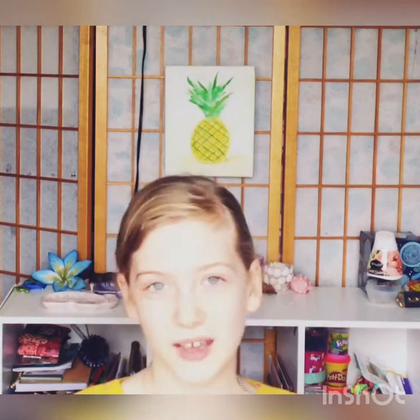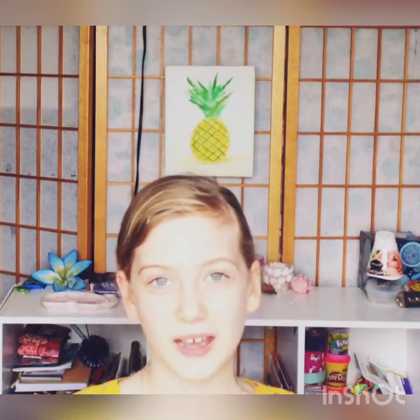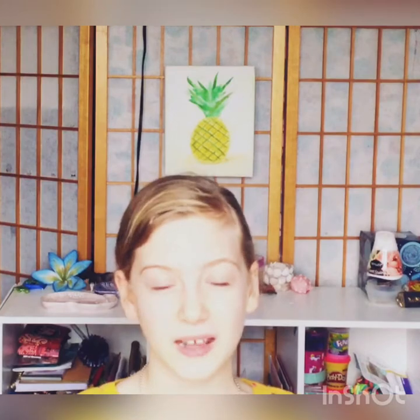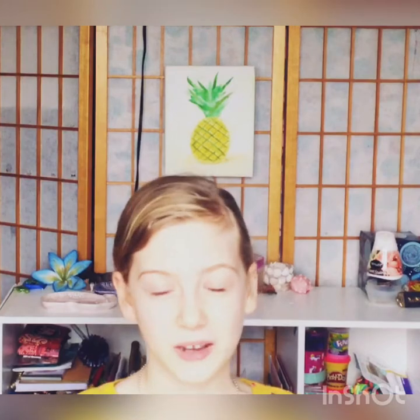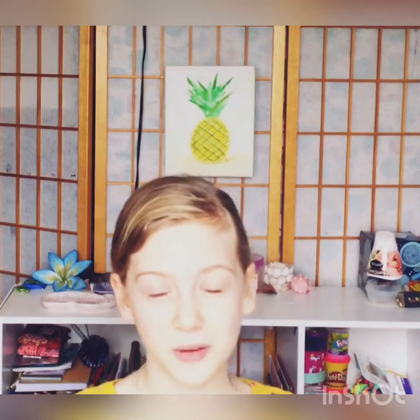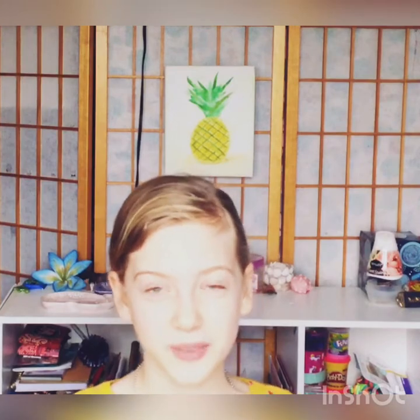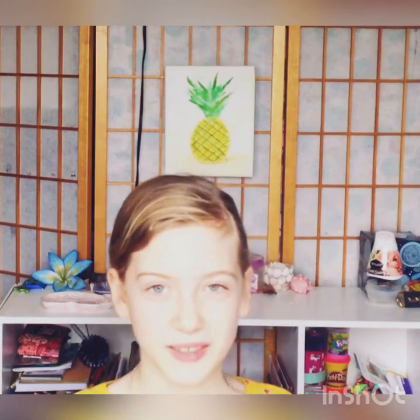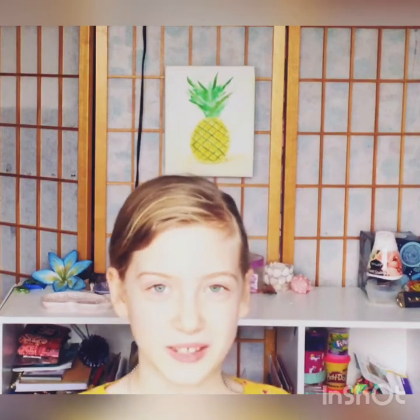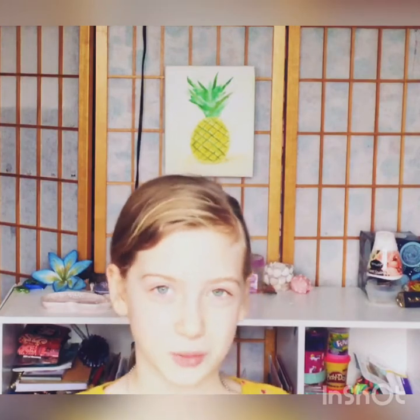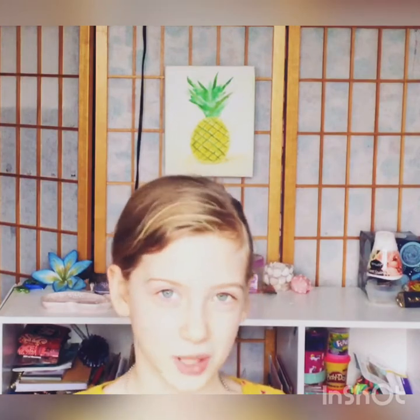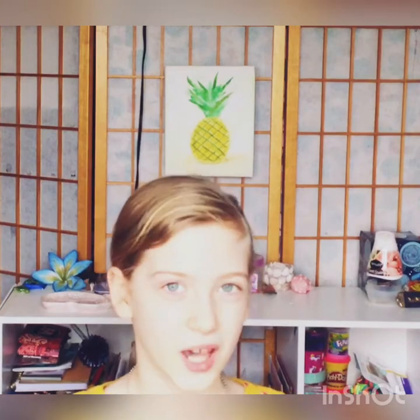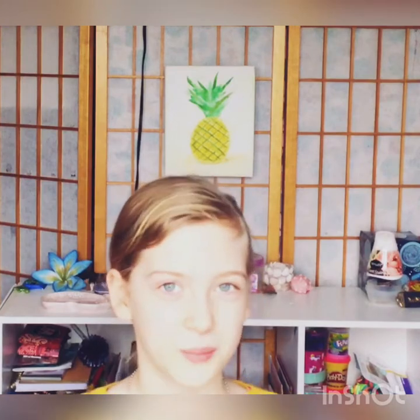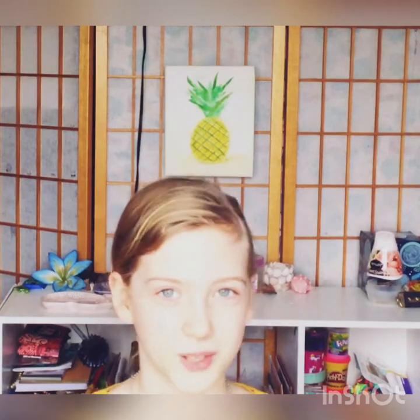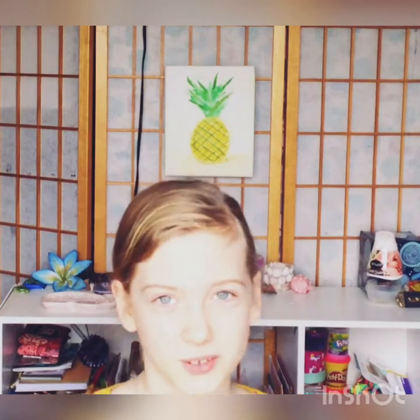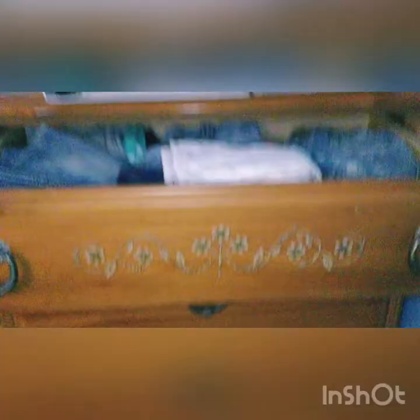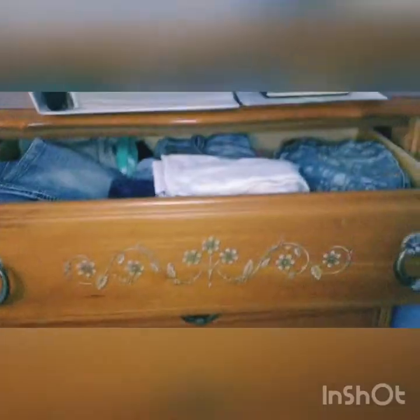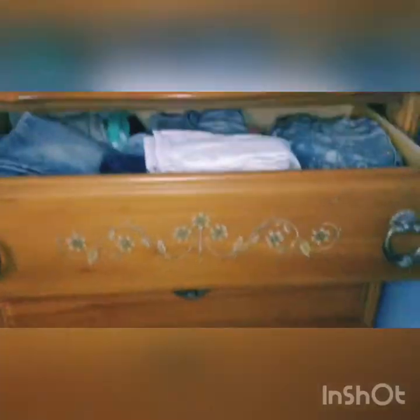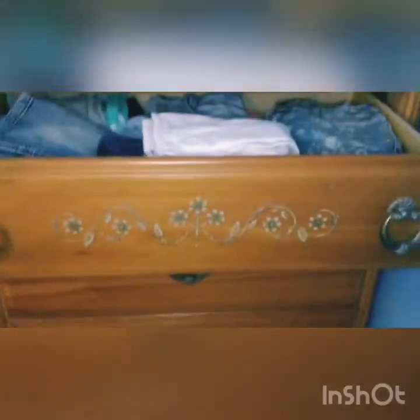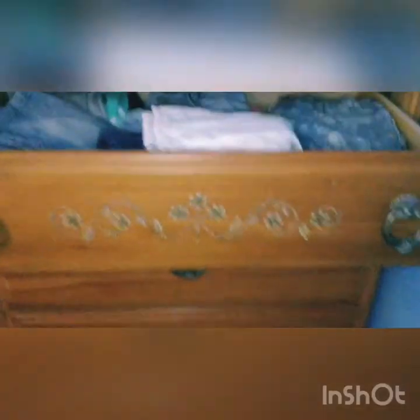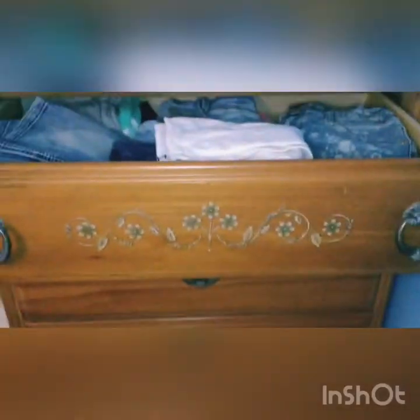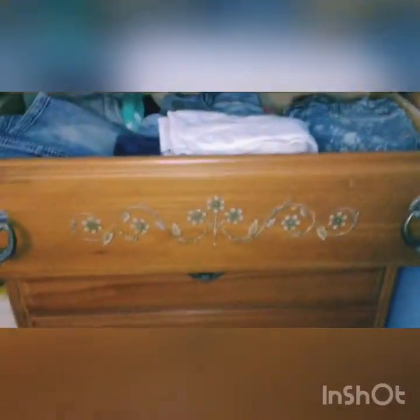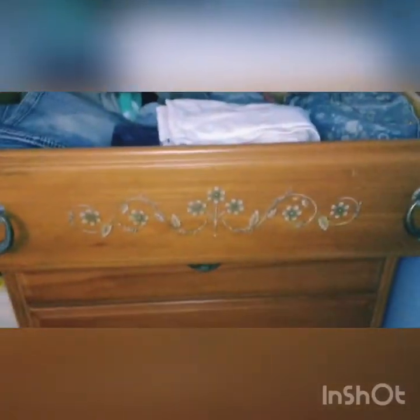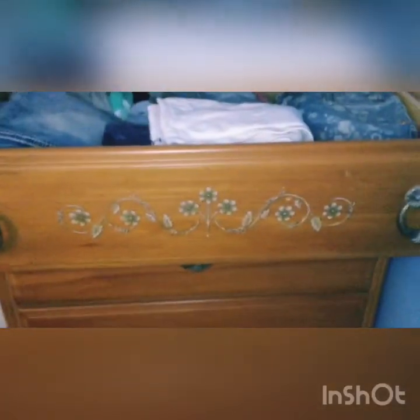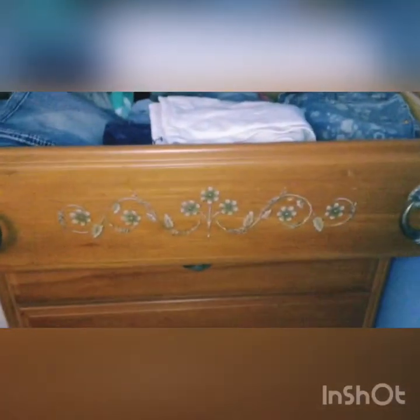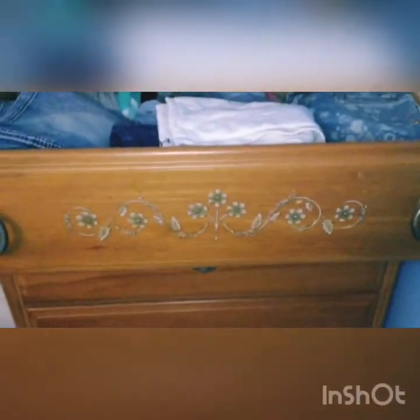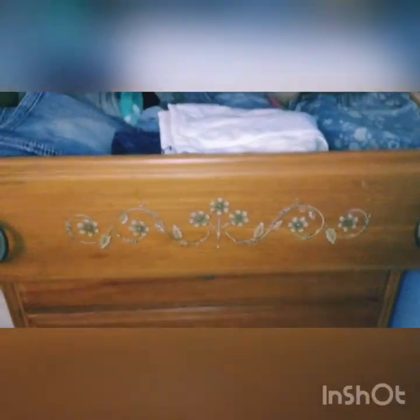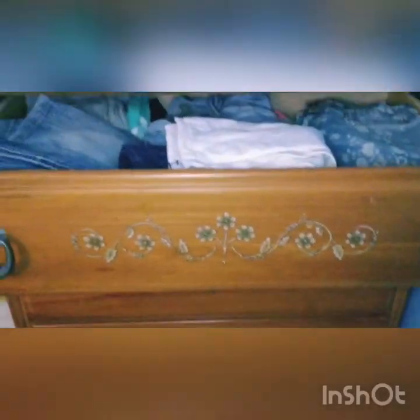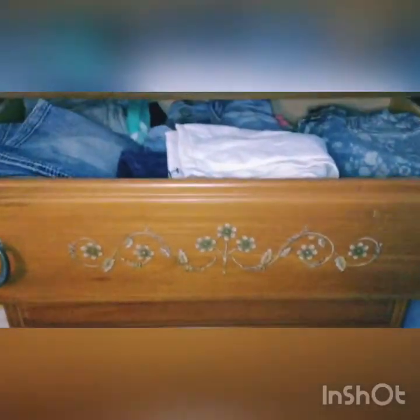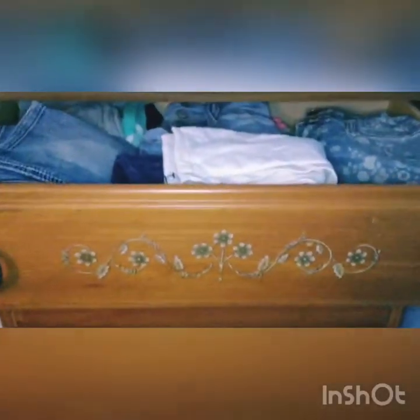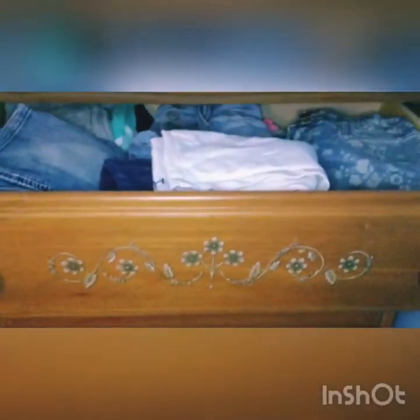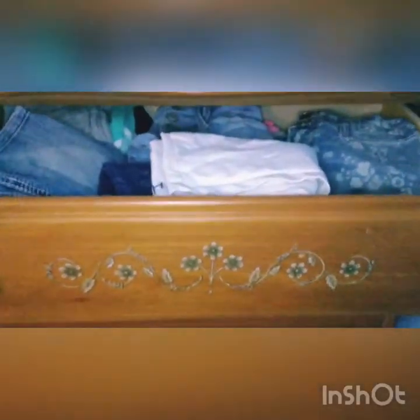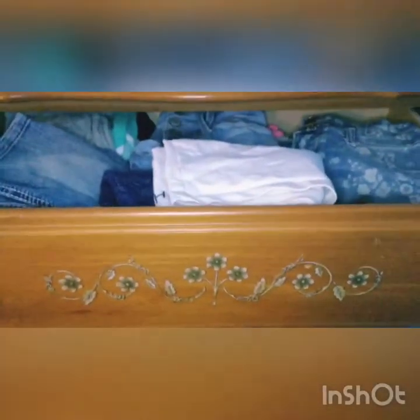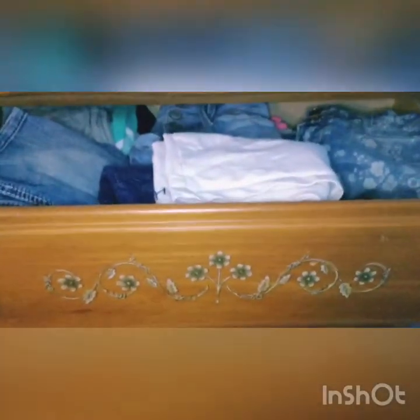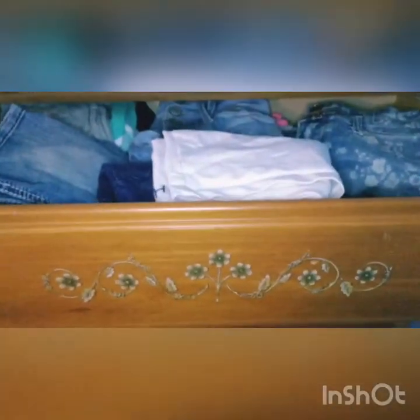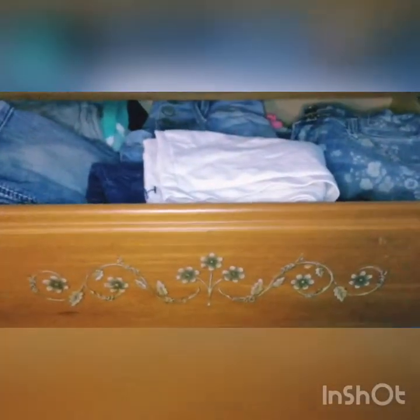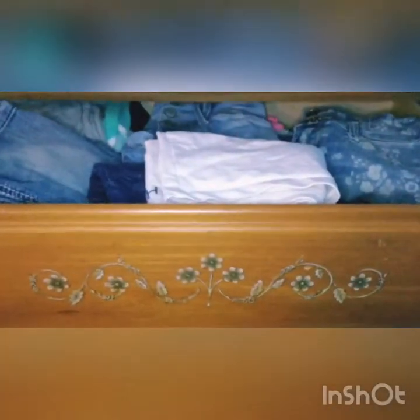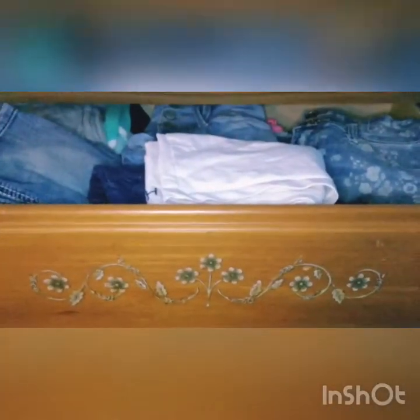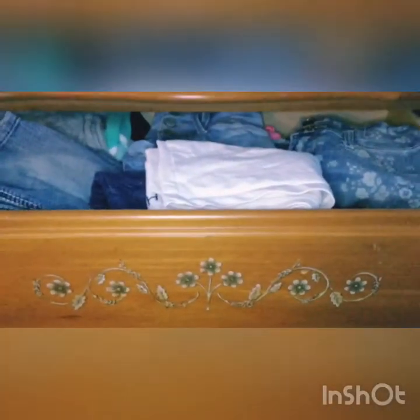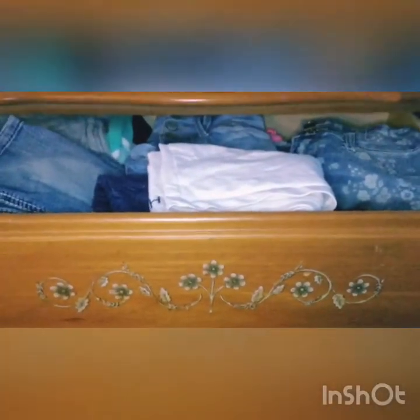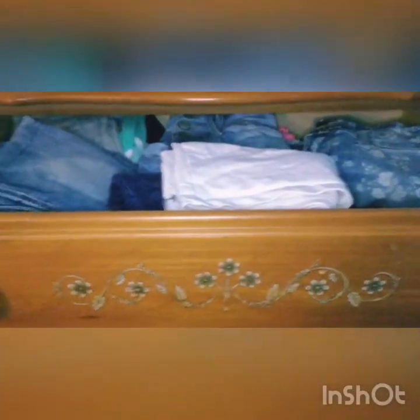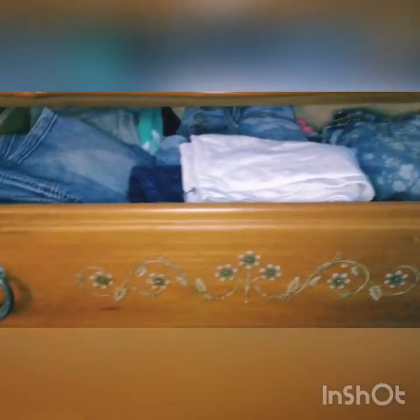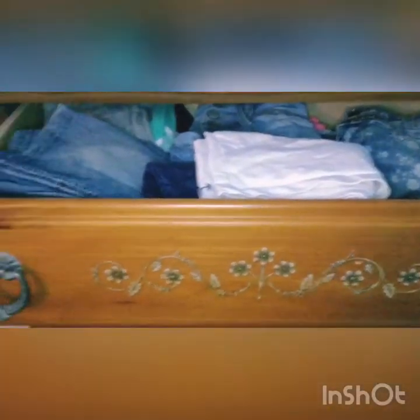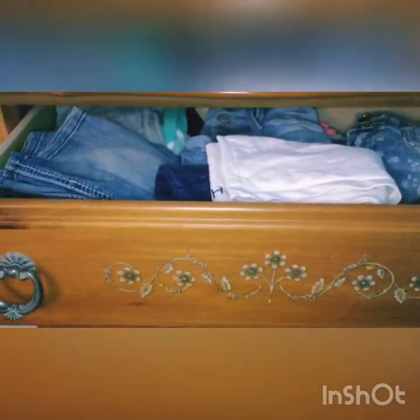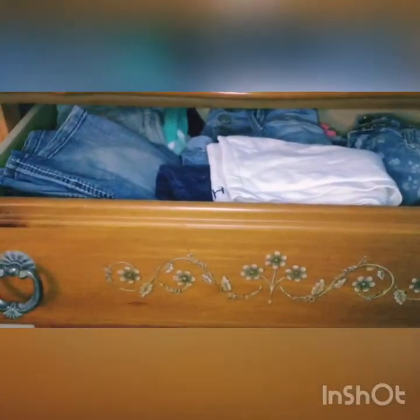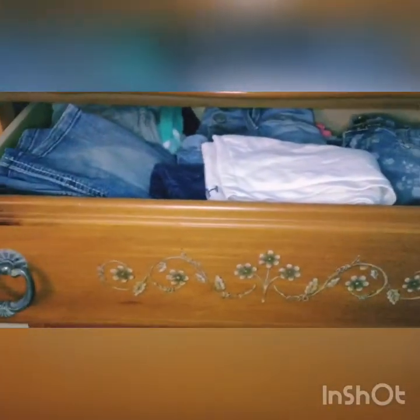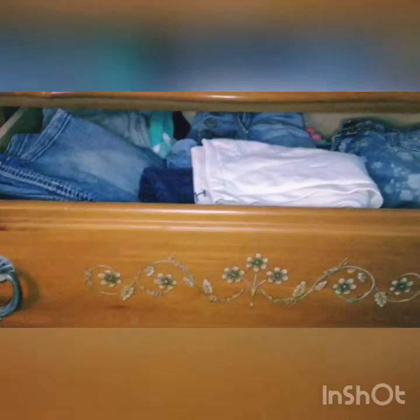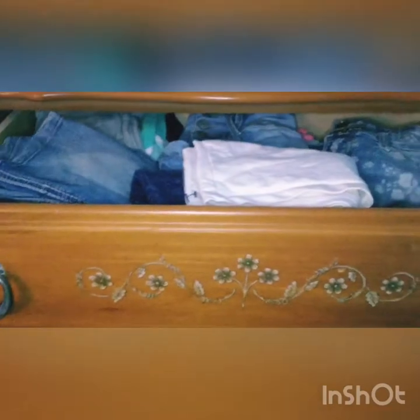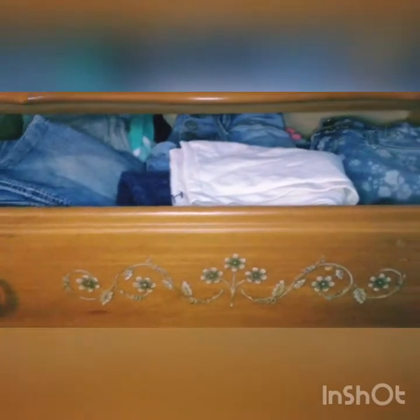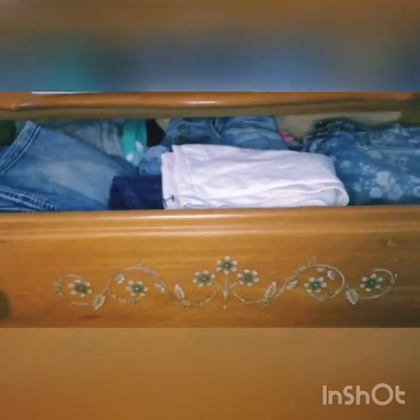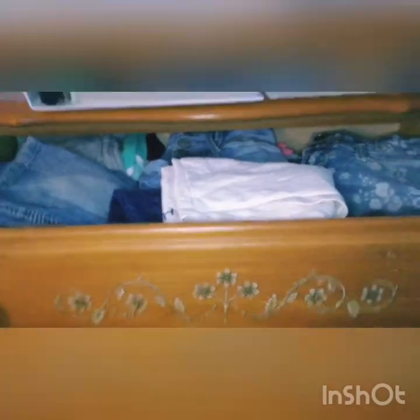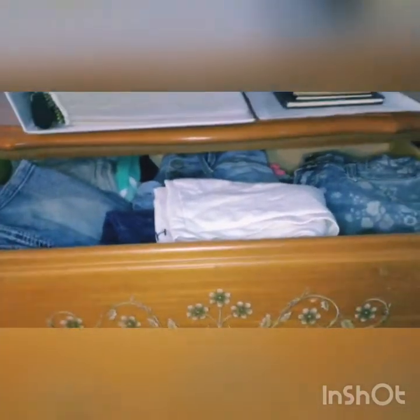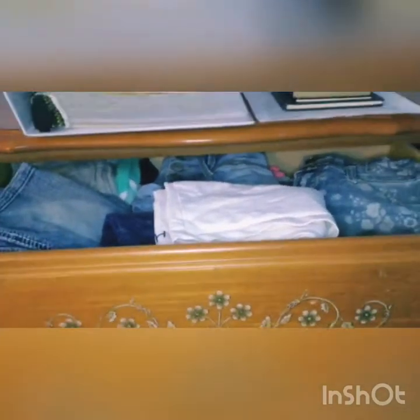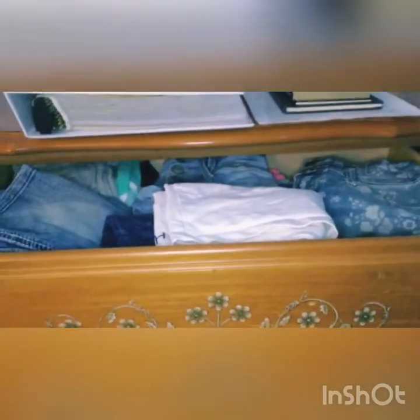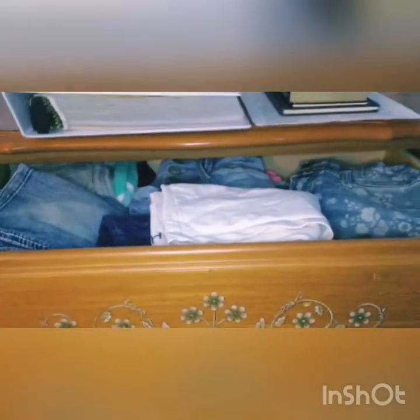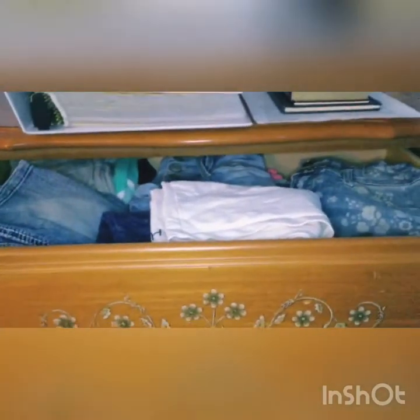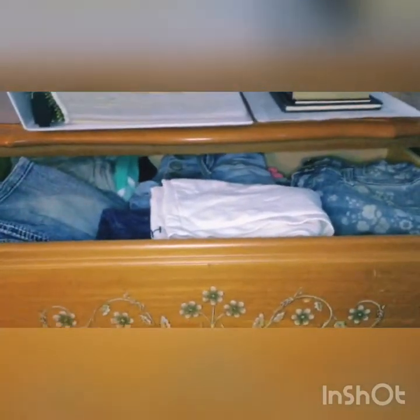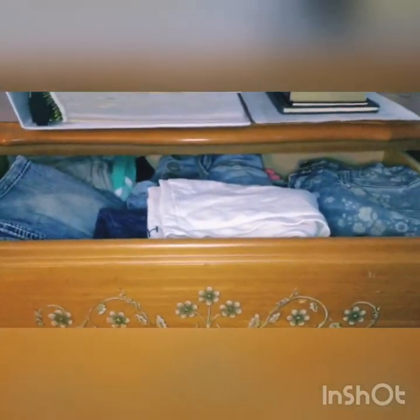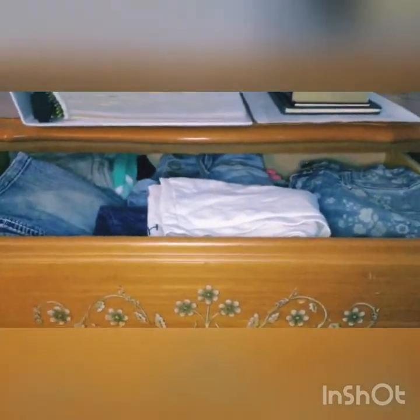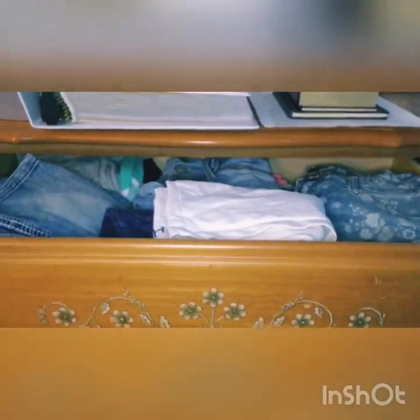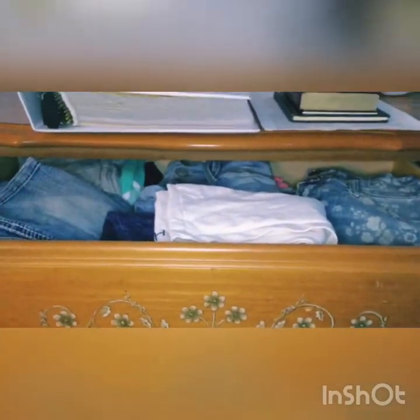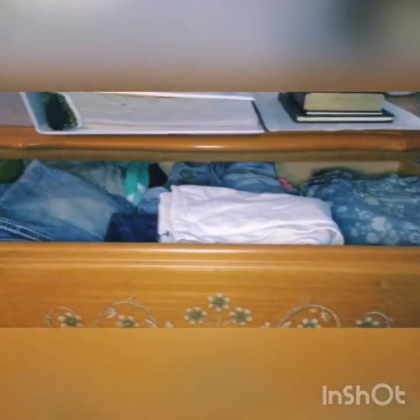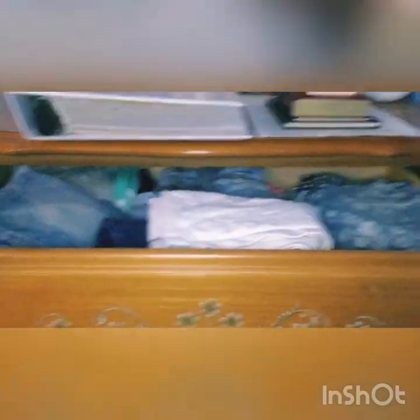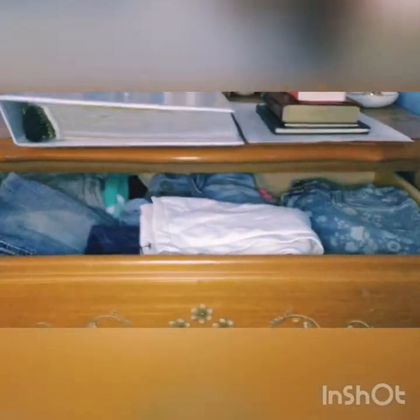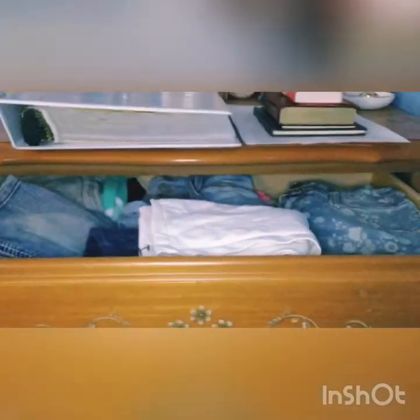I hope that this will help you. Alright, so this is the drawer that I'm going to be organizing, and the first step is to take everything out.